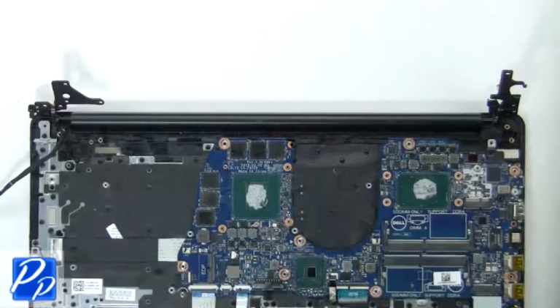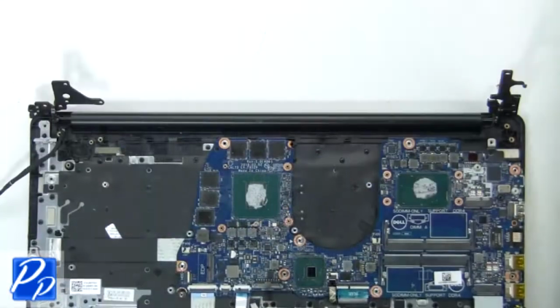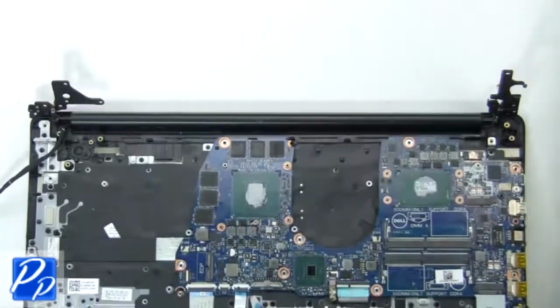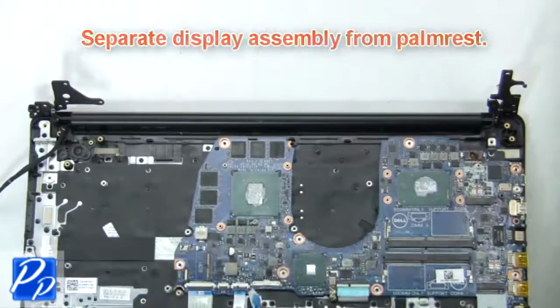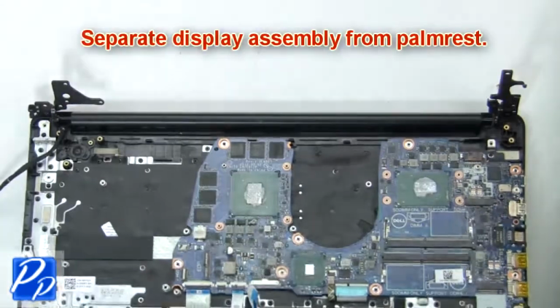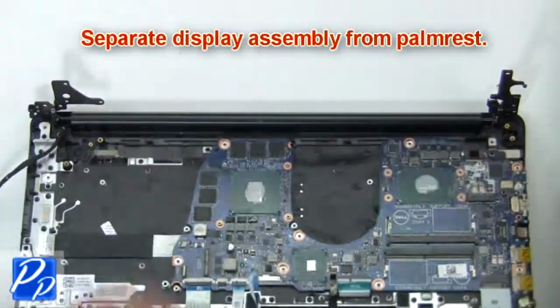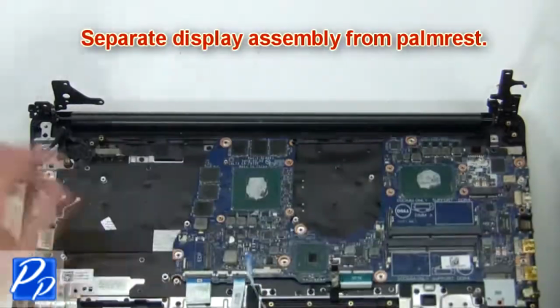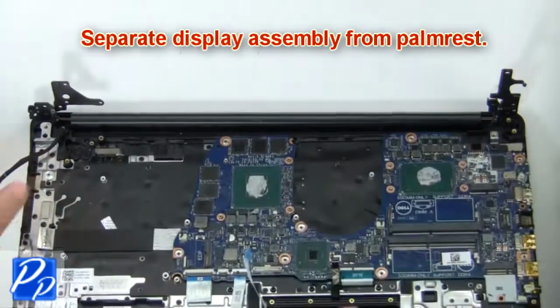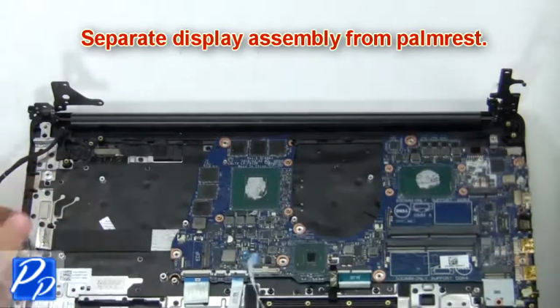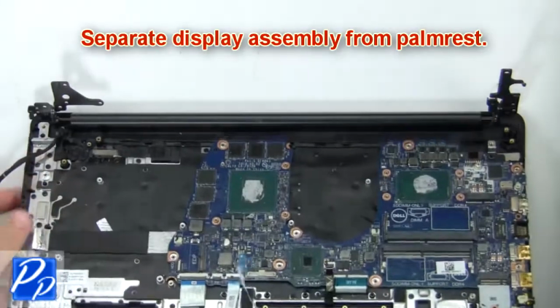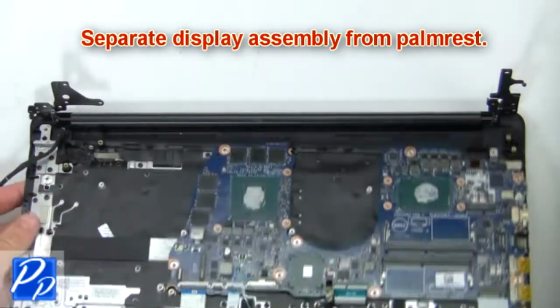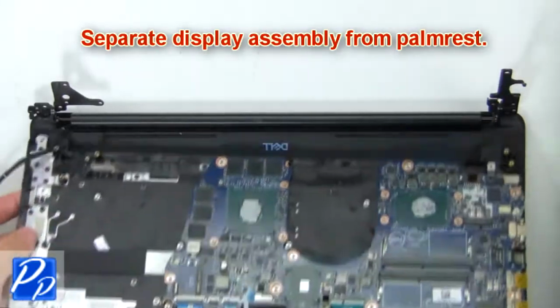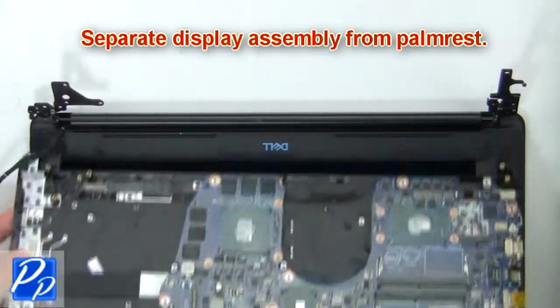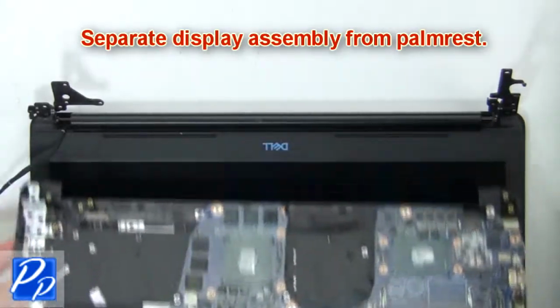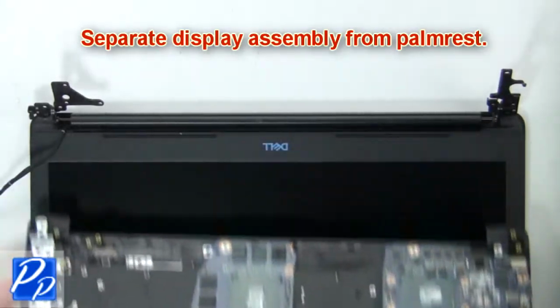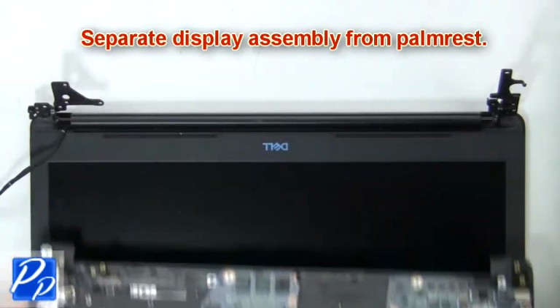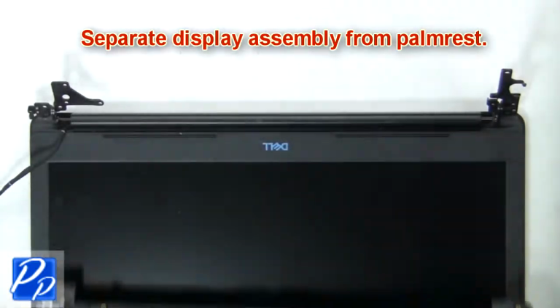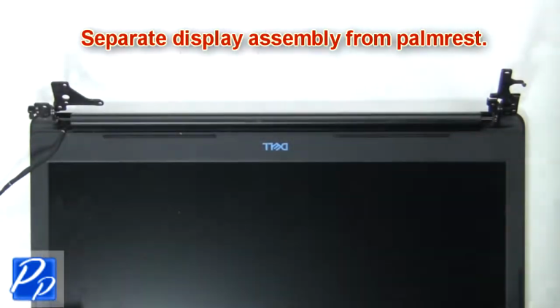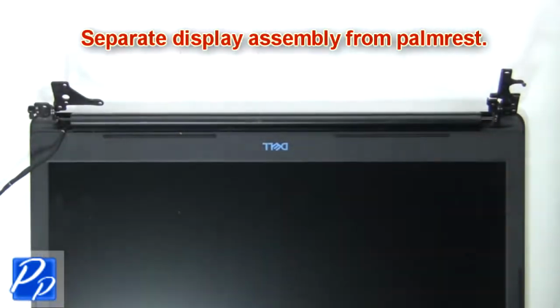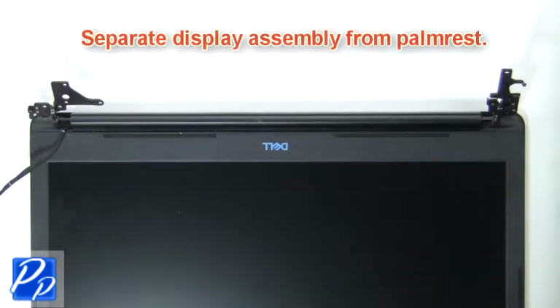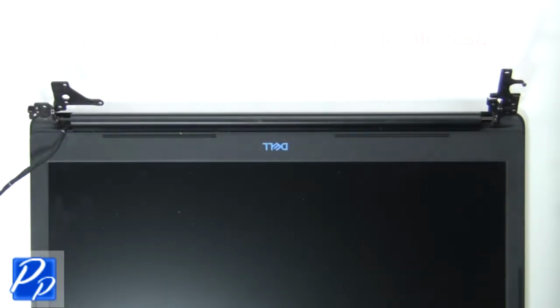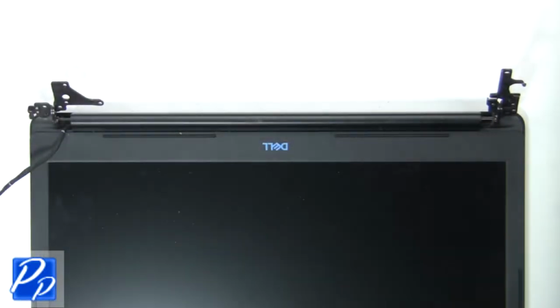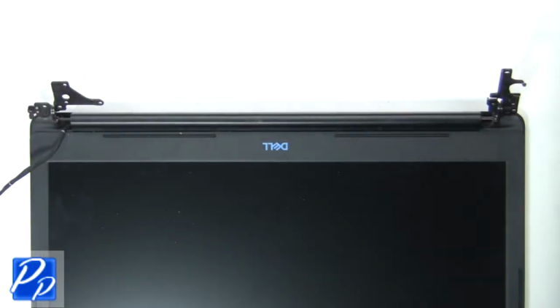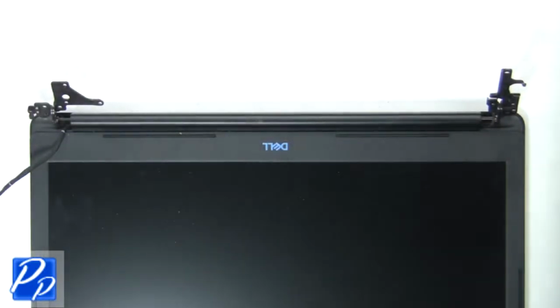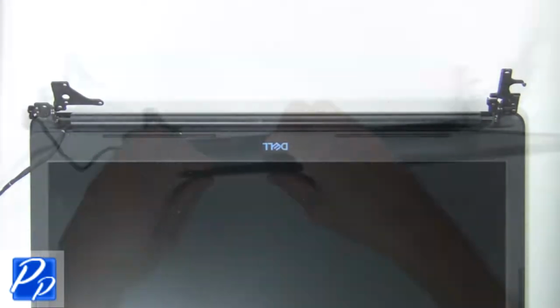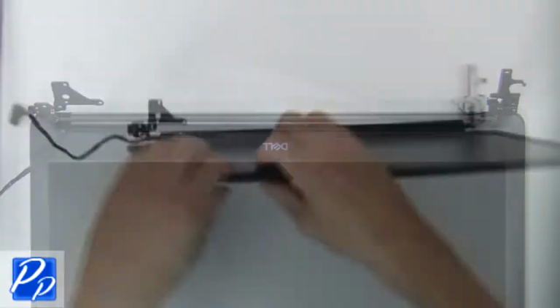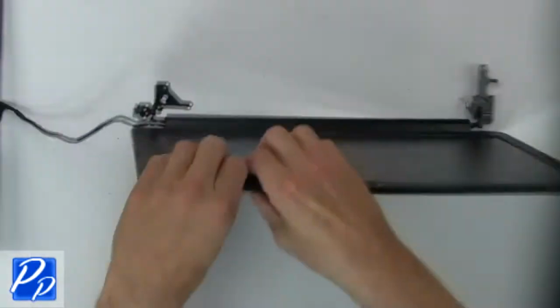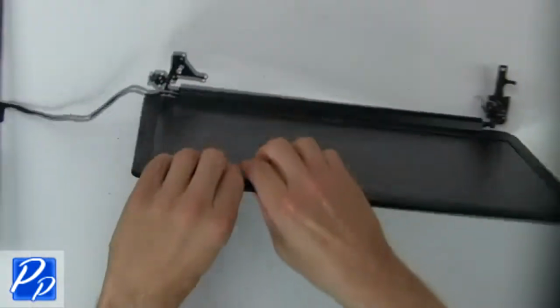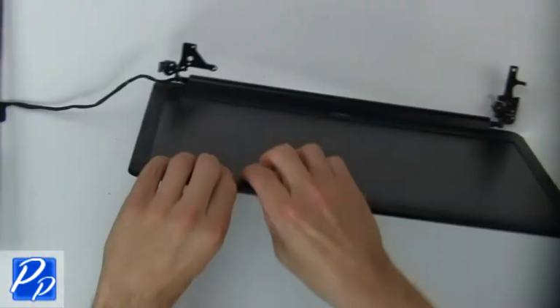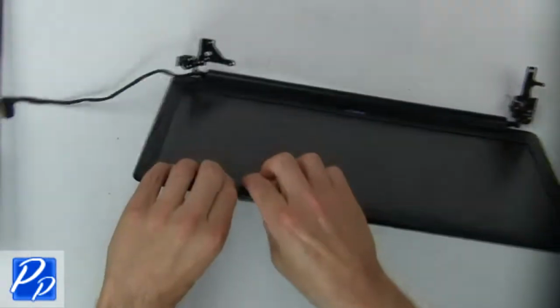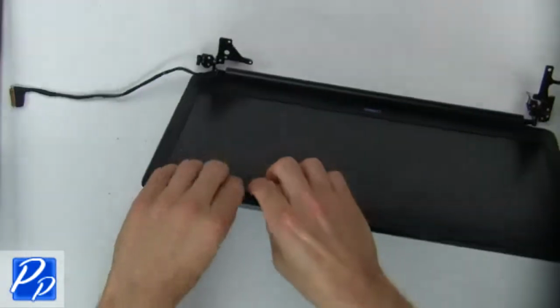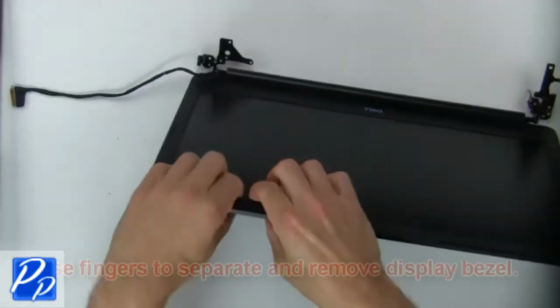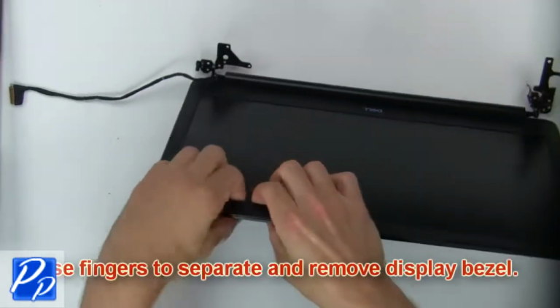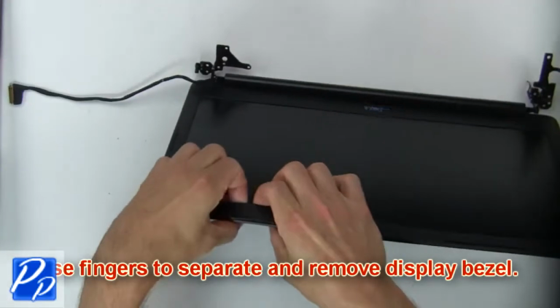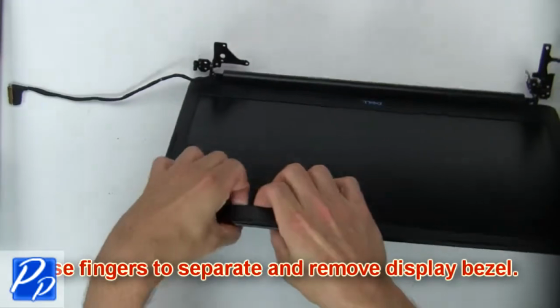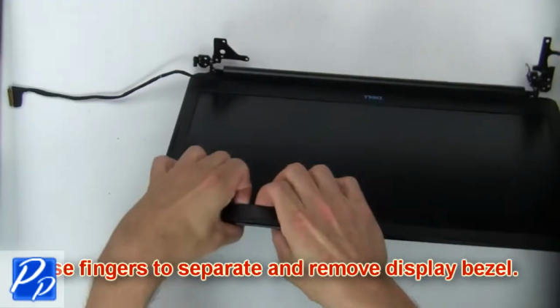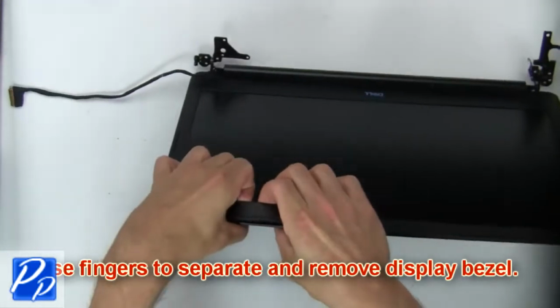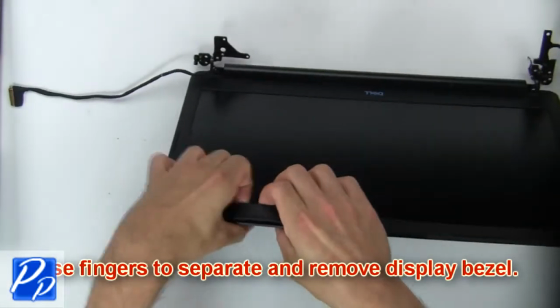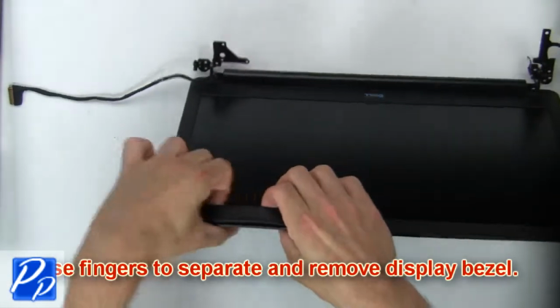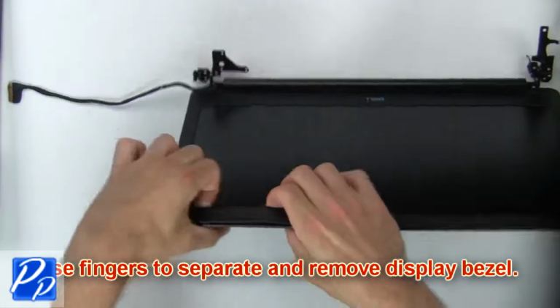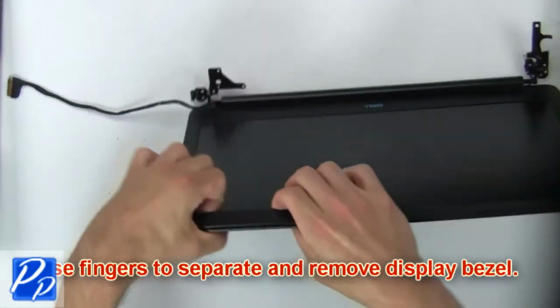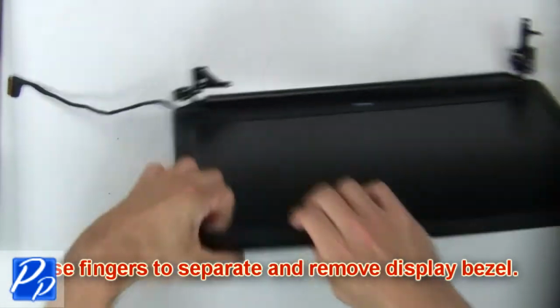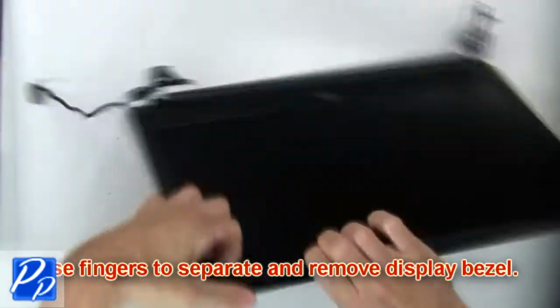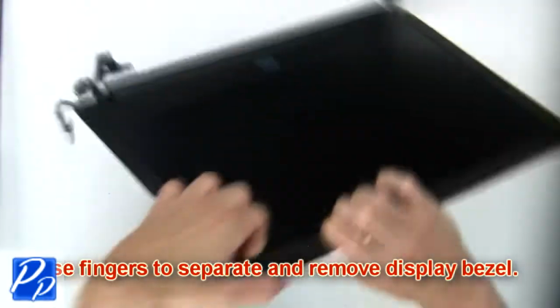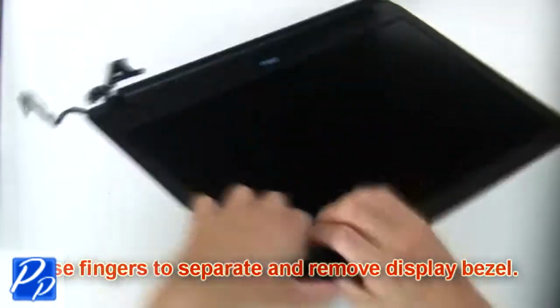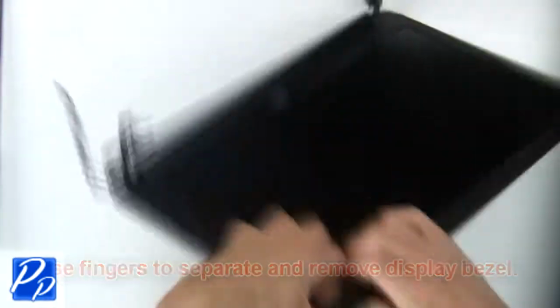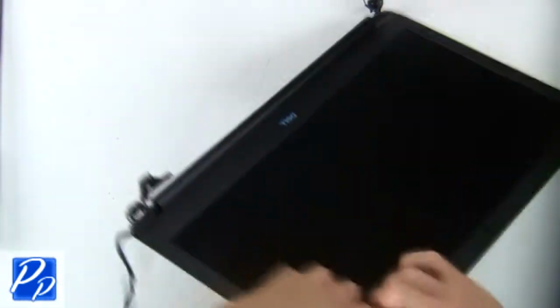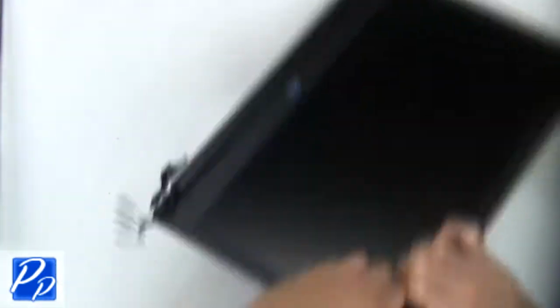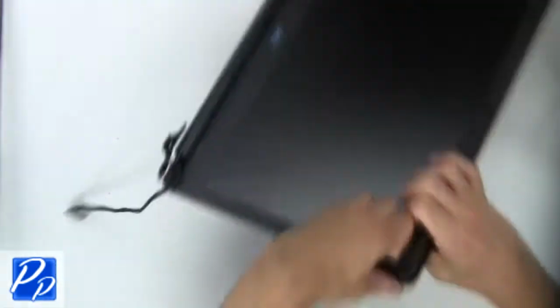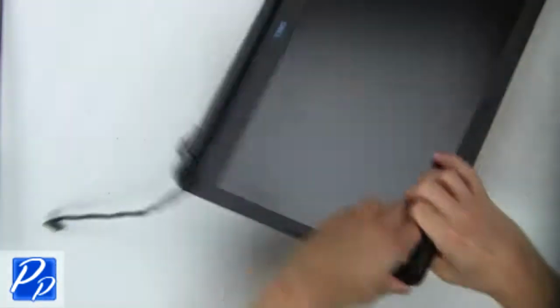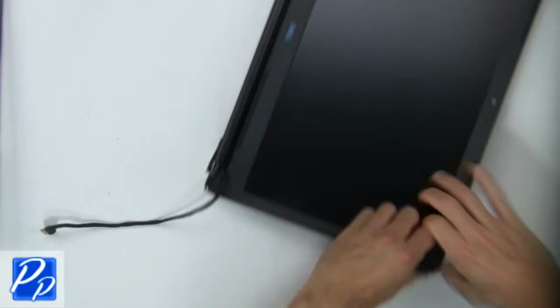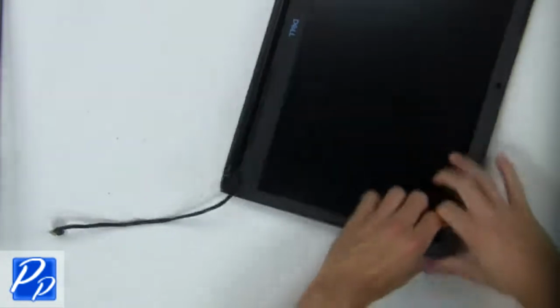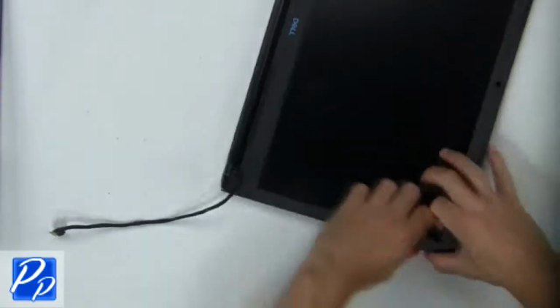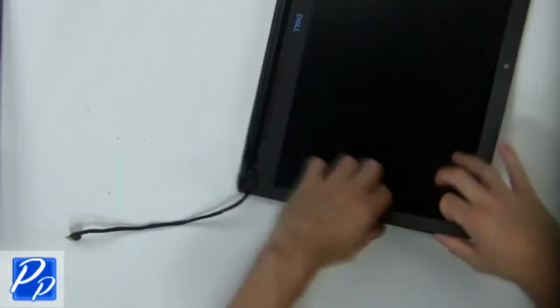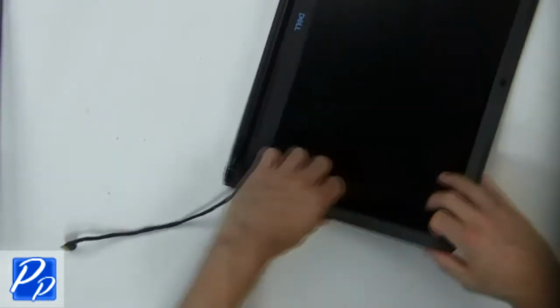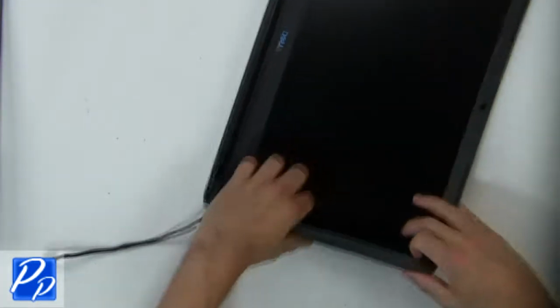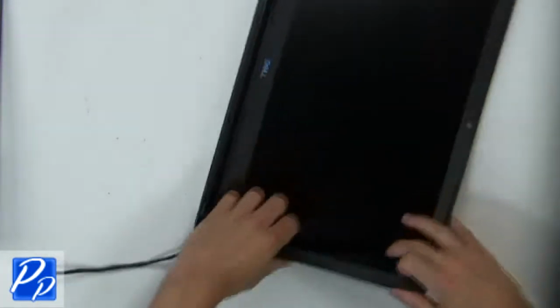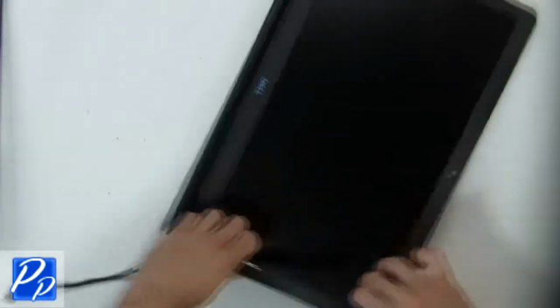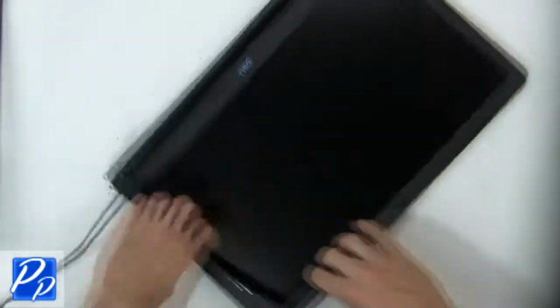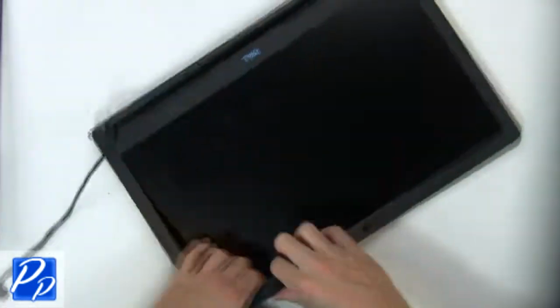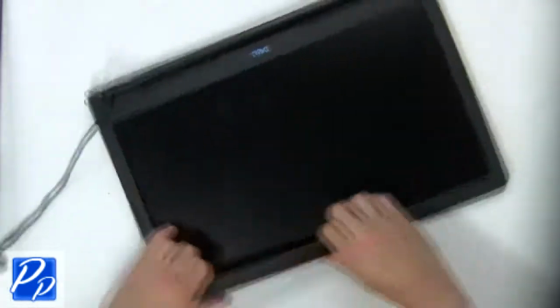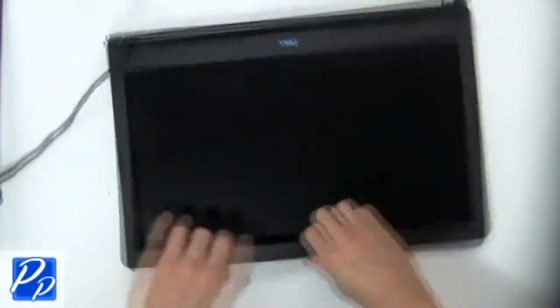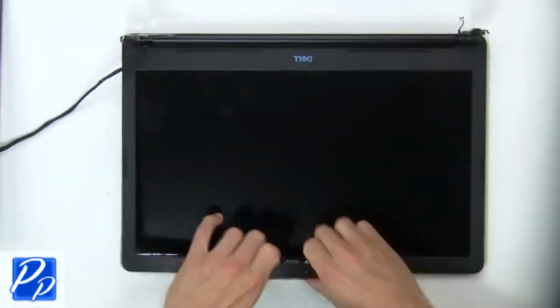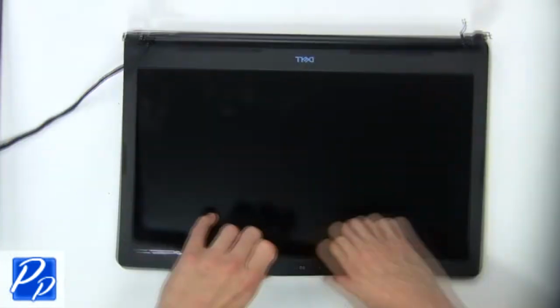Now separate the display assembly from the palm rest. Then use fingers to separate and remove the bezel.